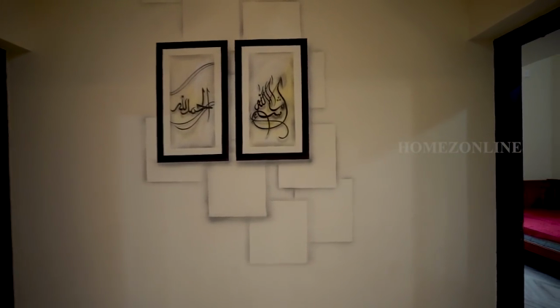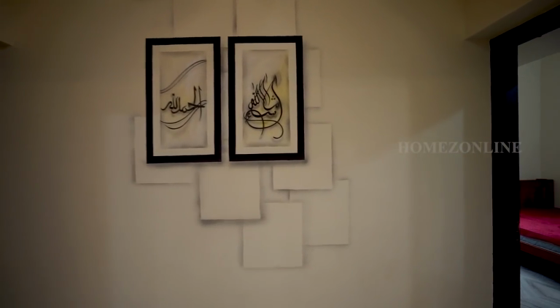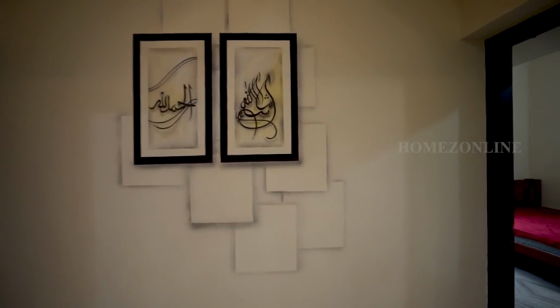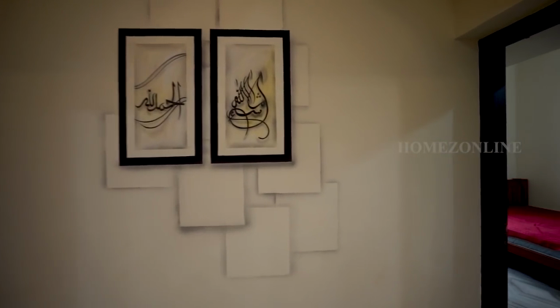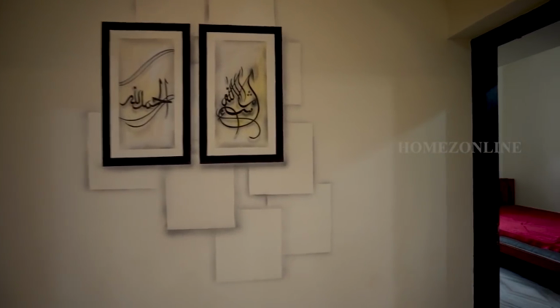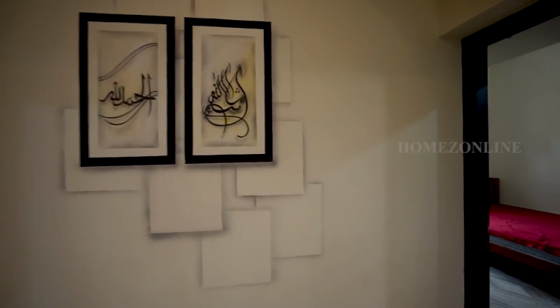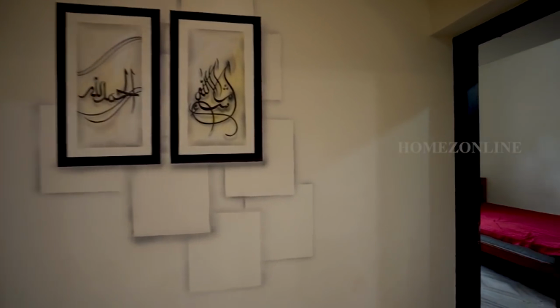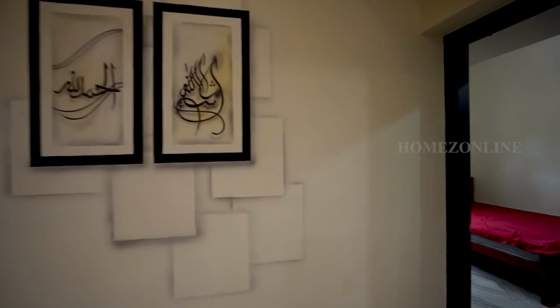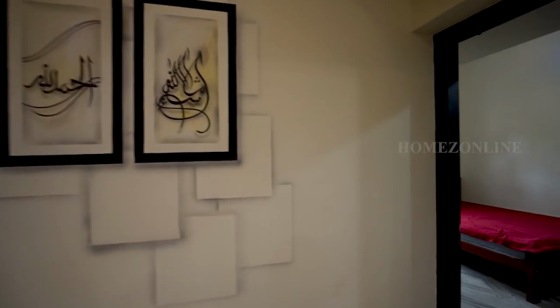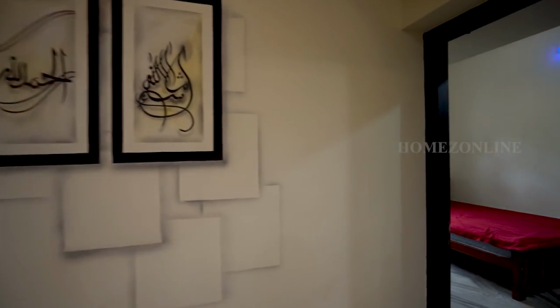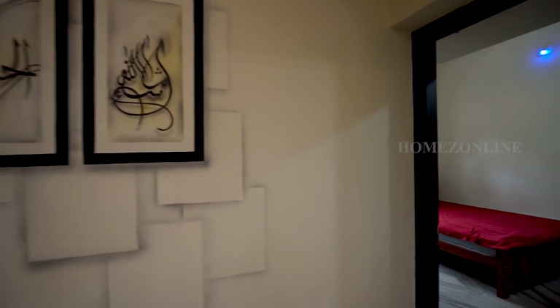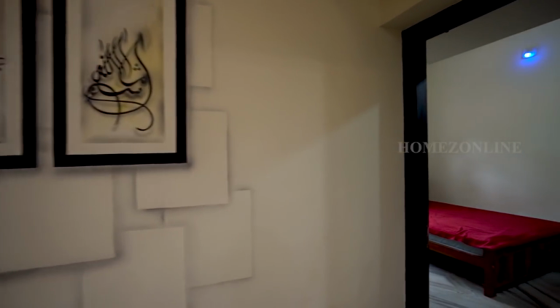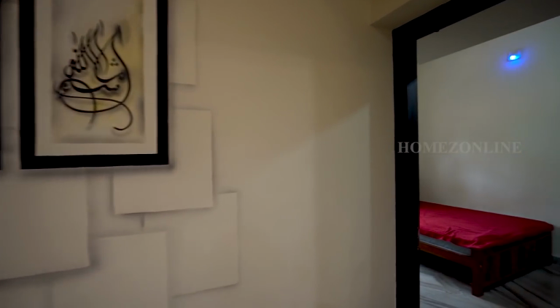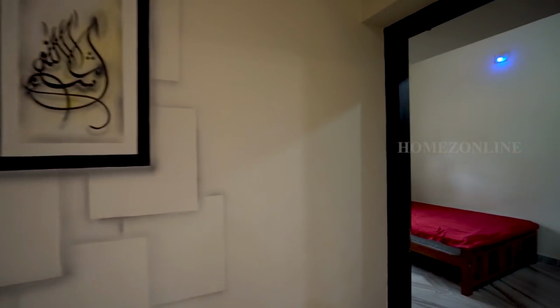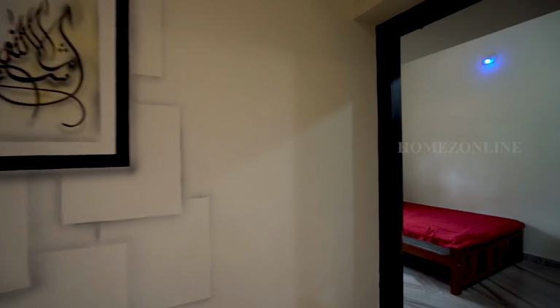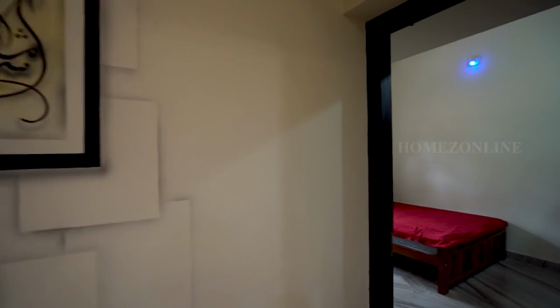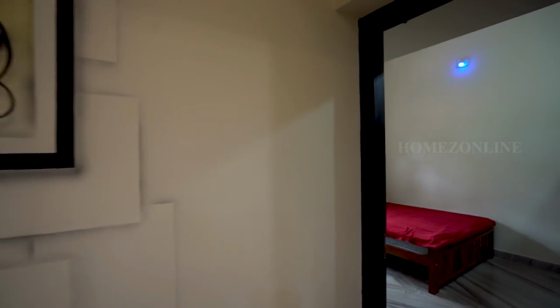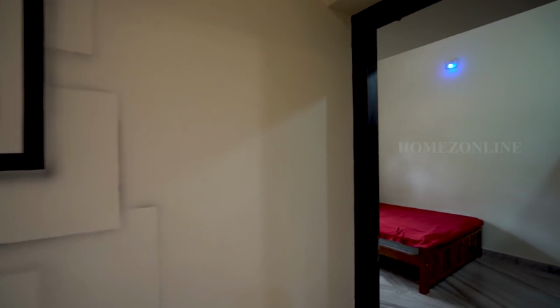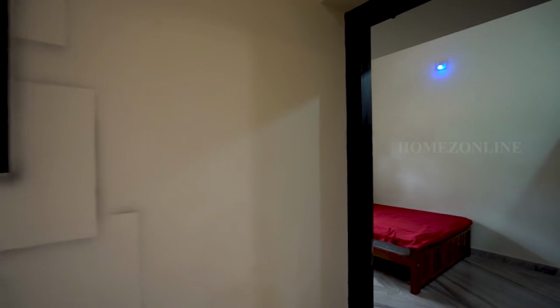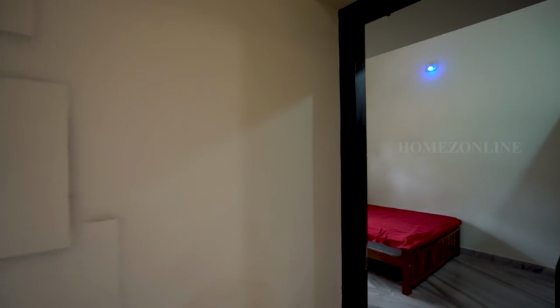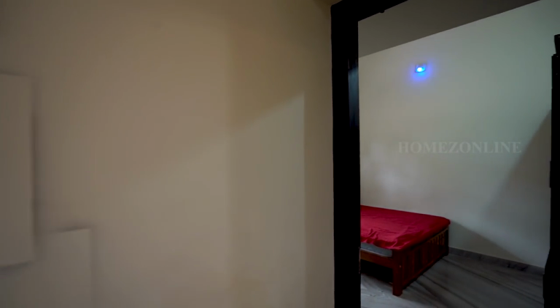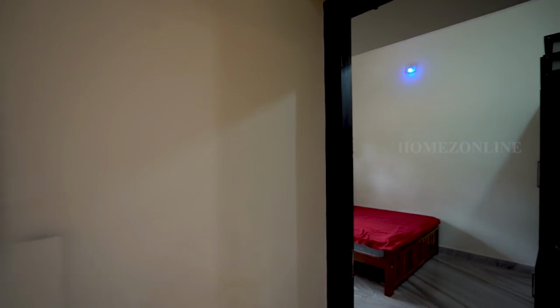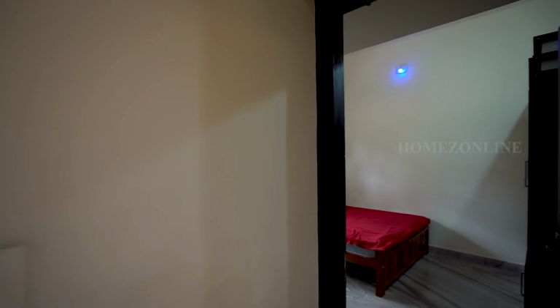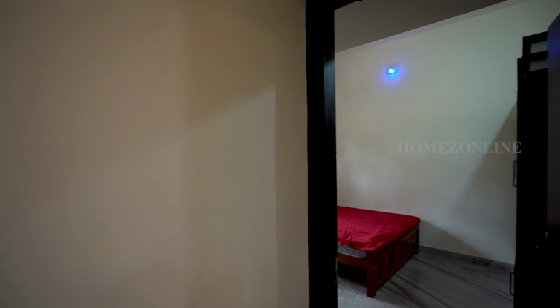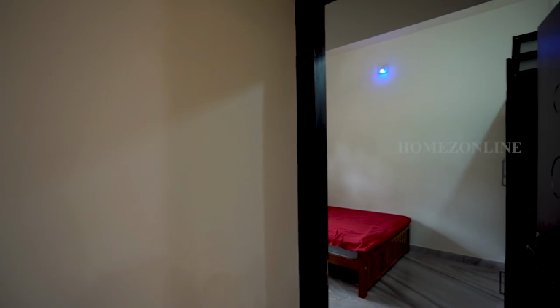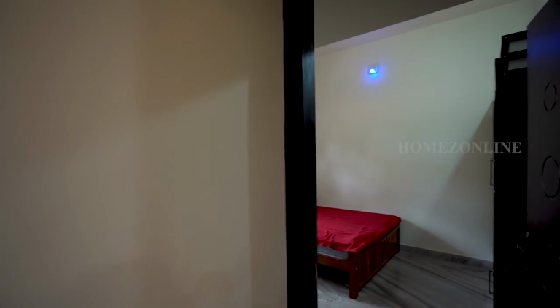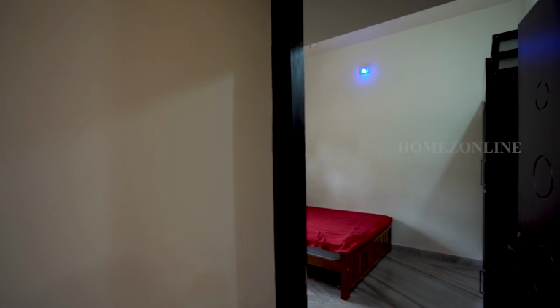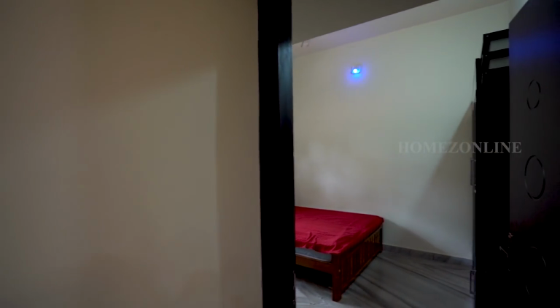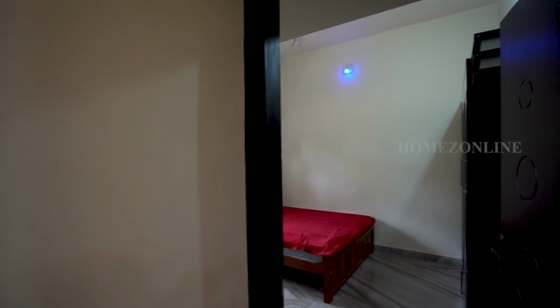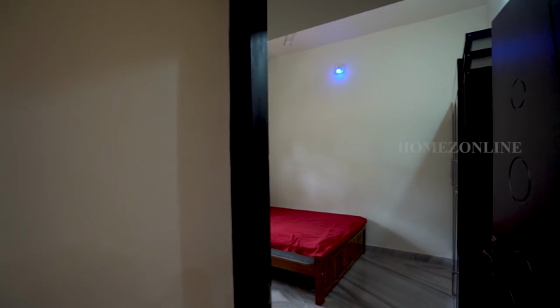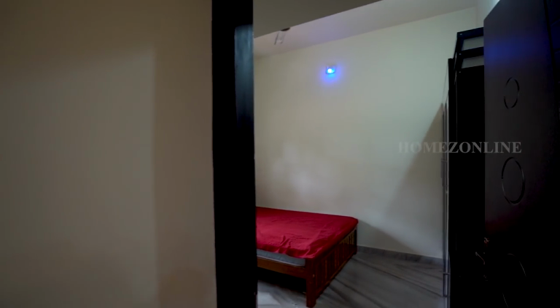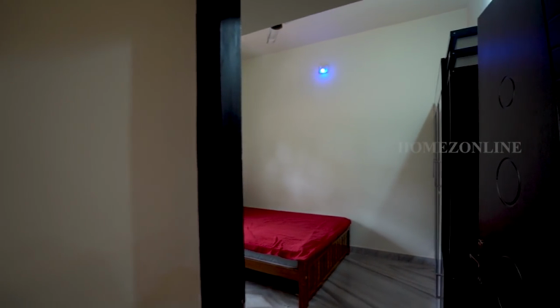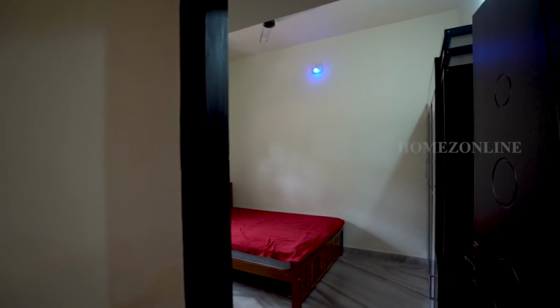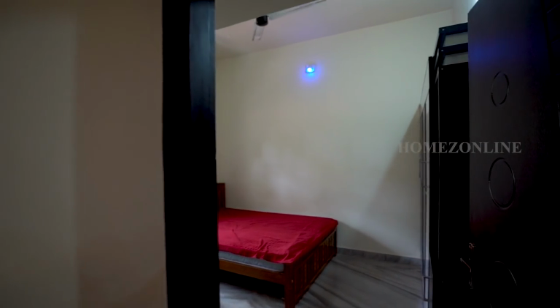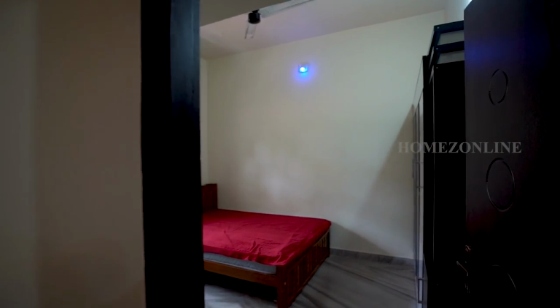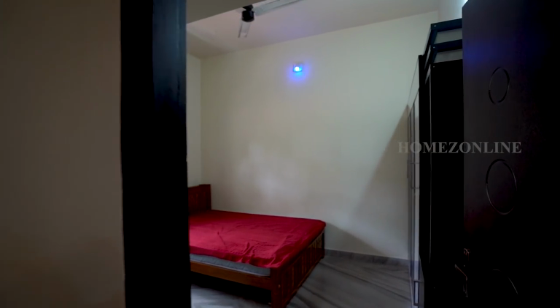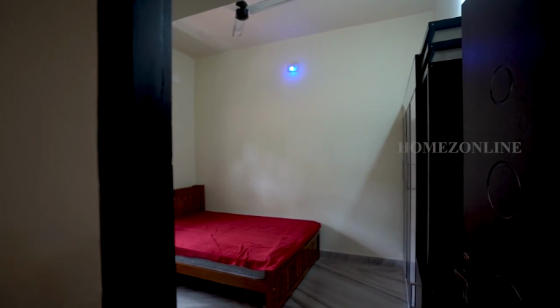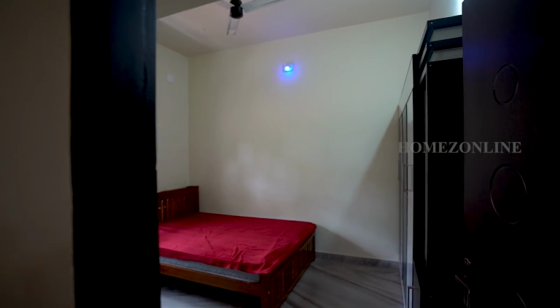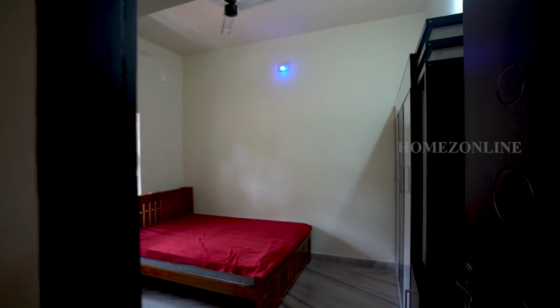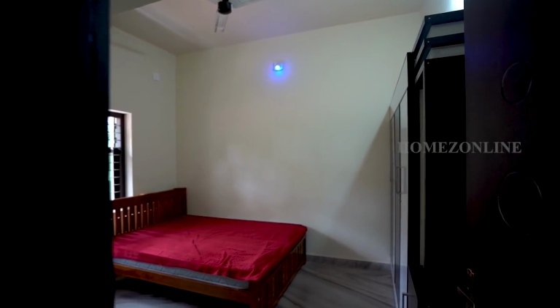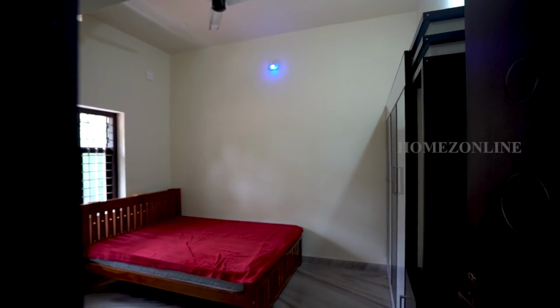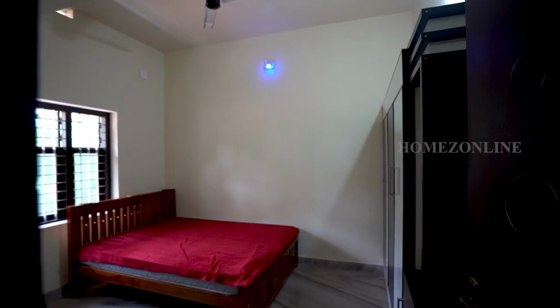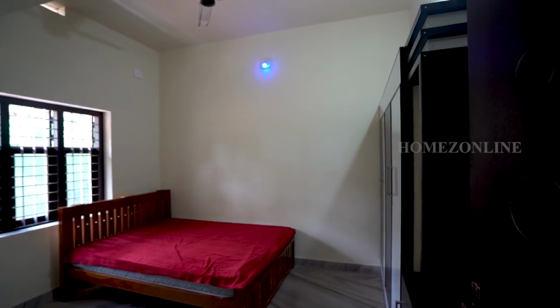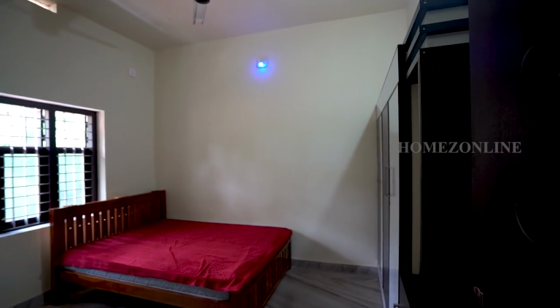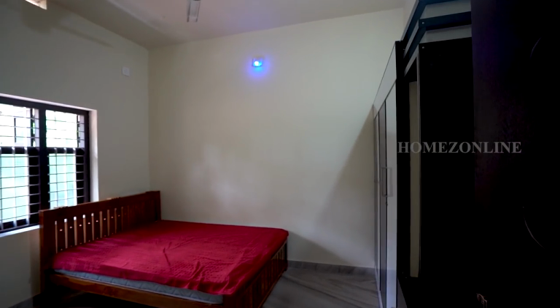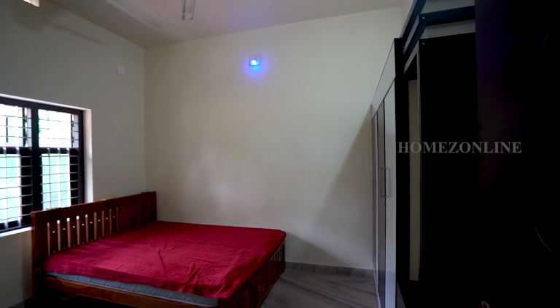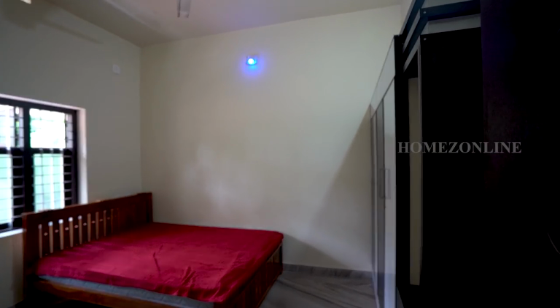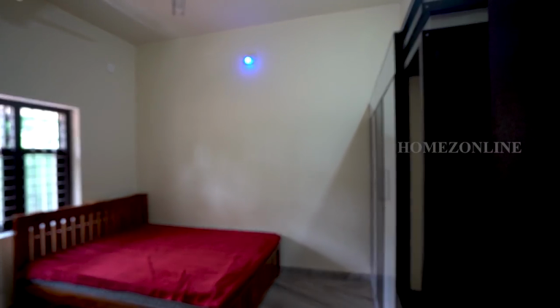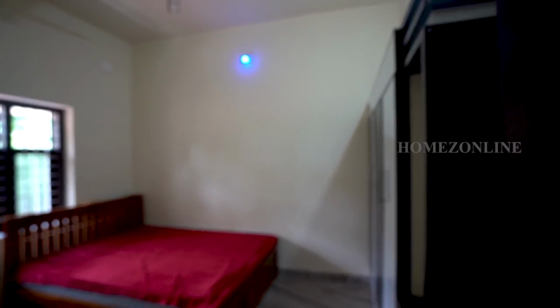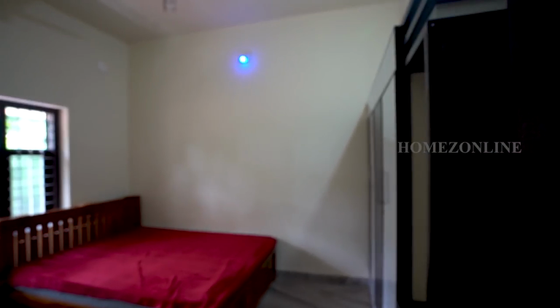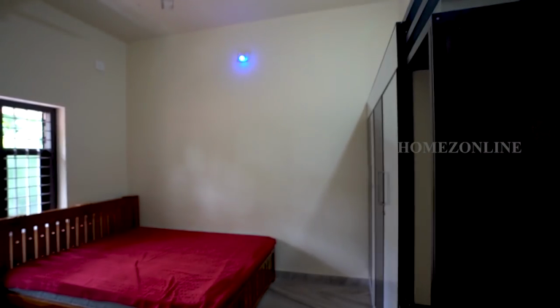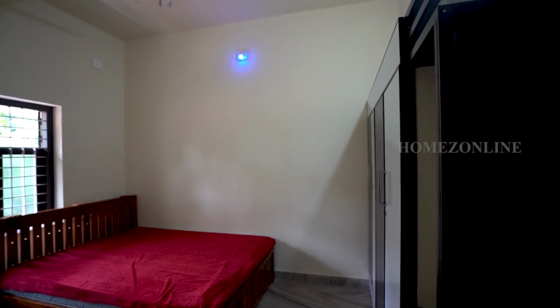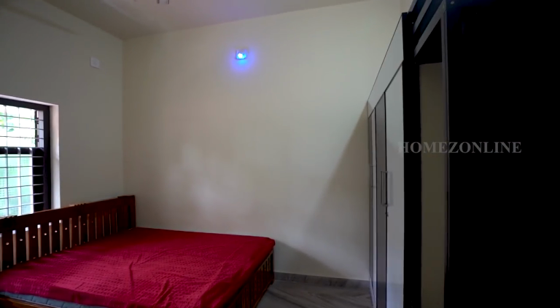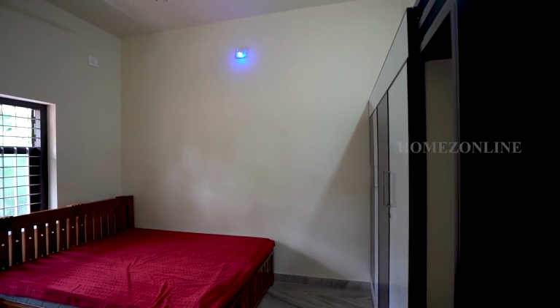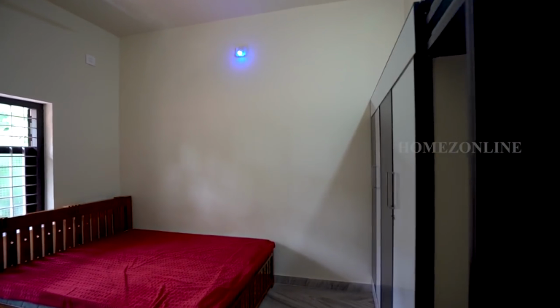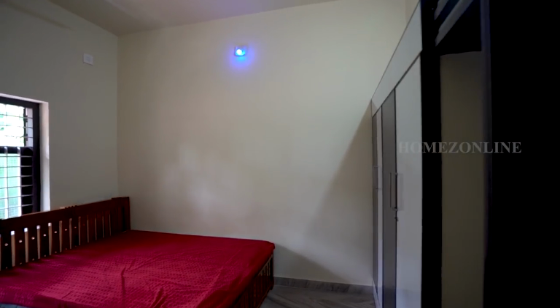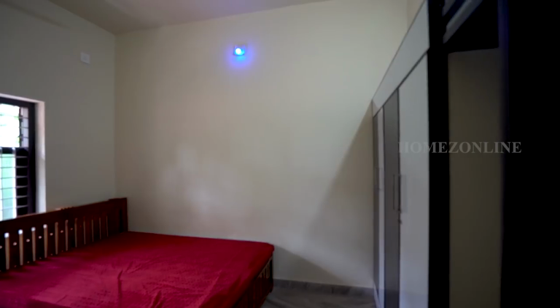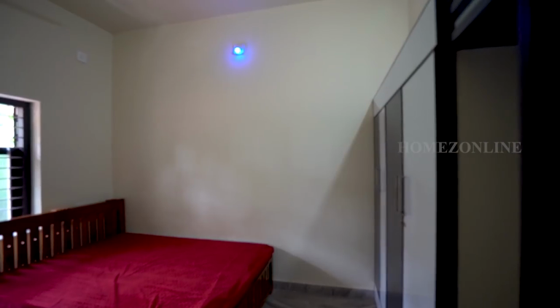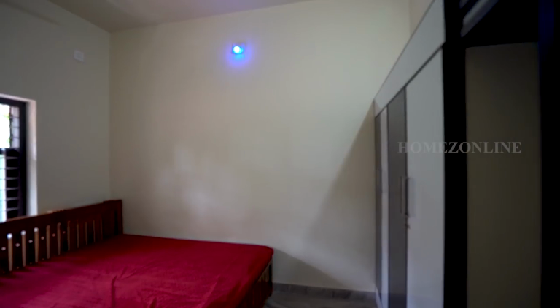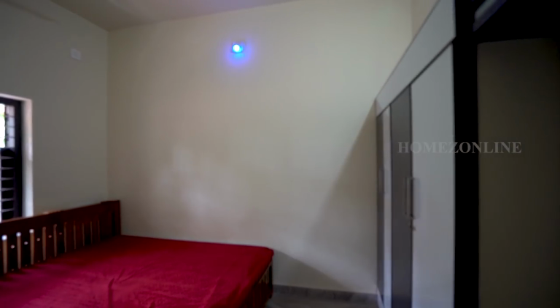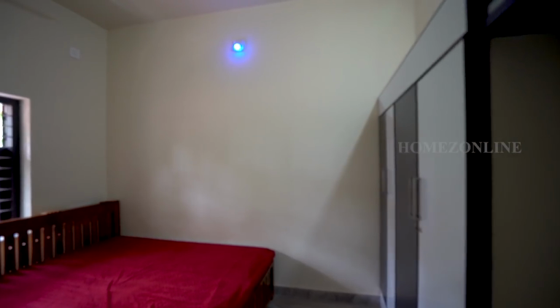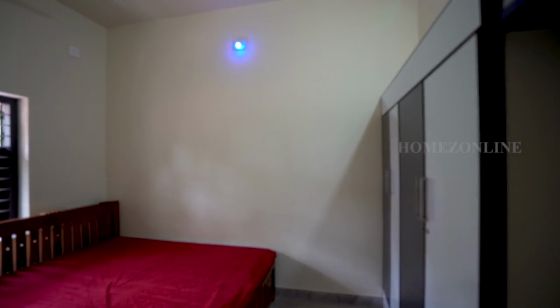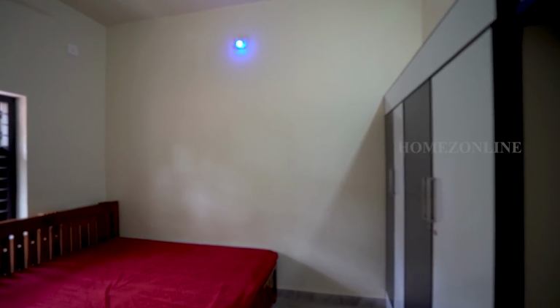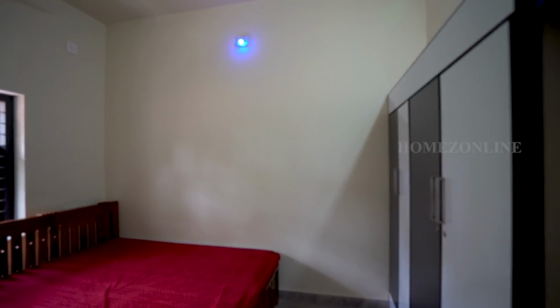Now we can check the second bedroom. An attached bath, double cot bed, and wardrobes are arranged here.